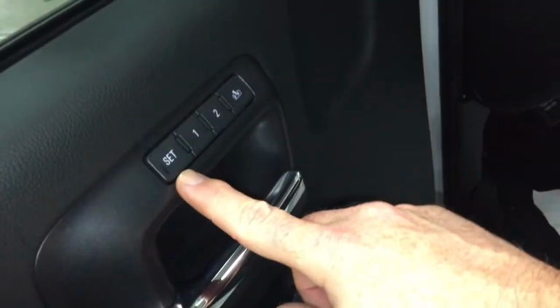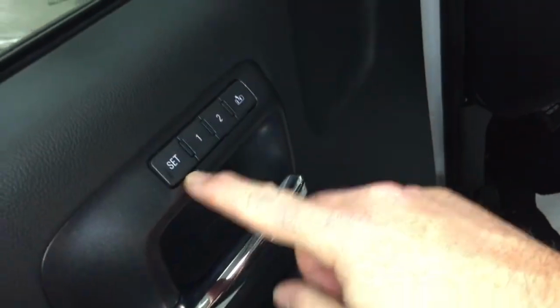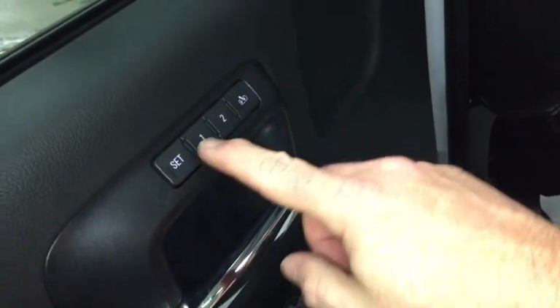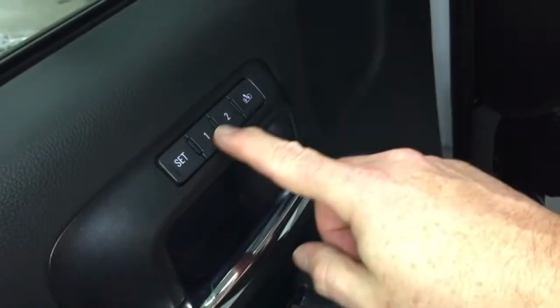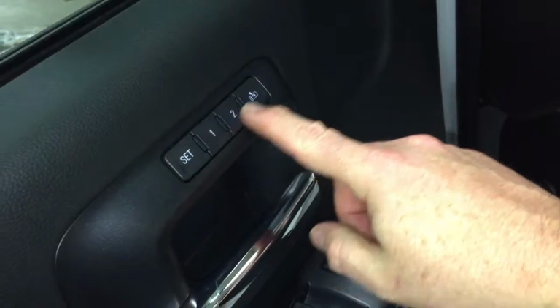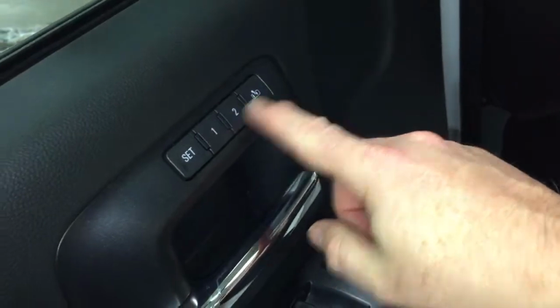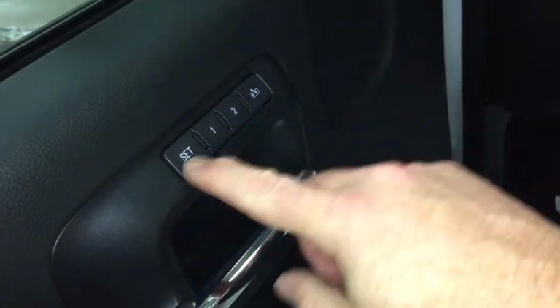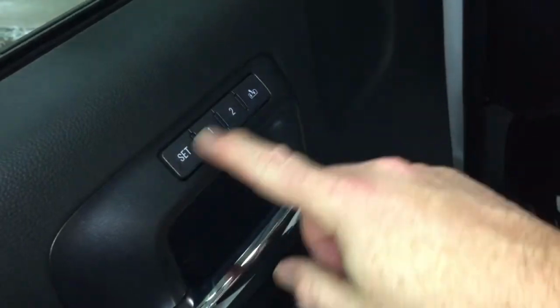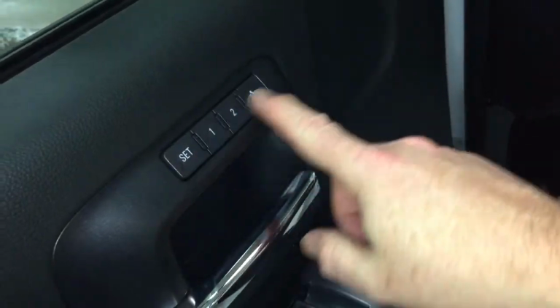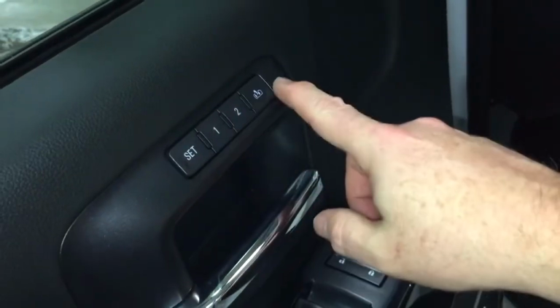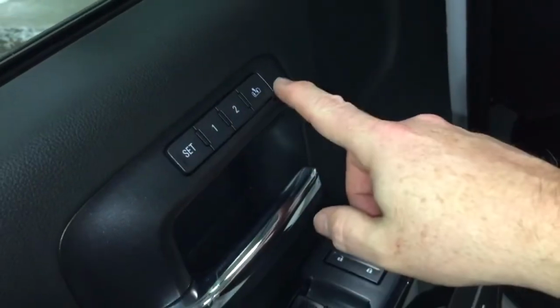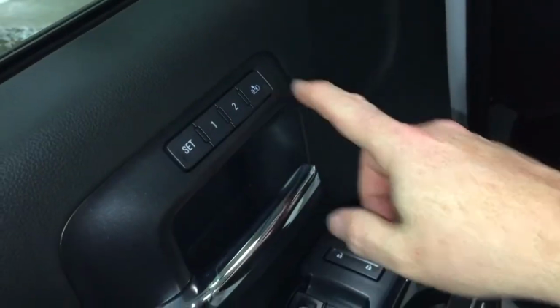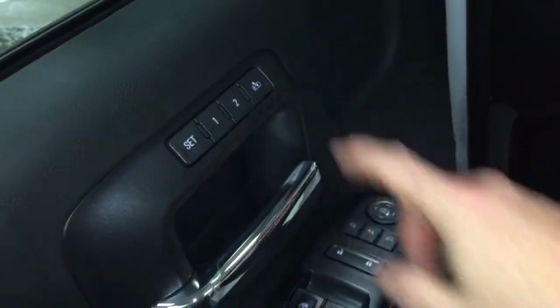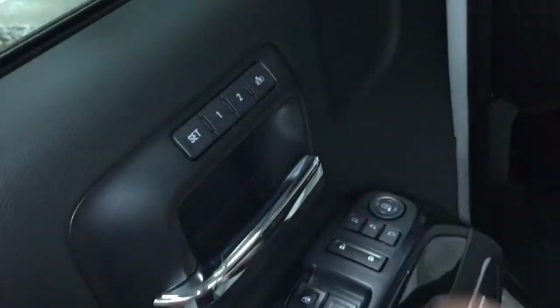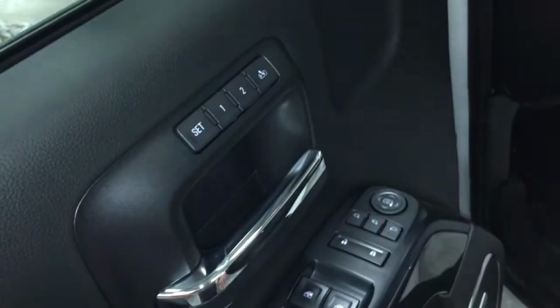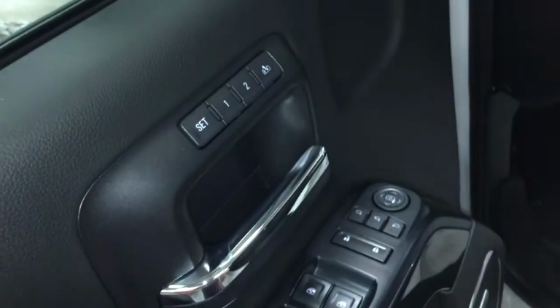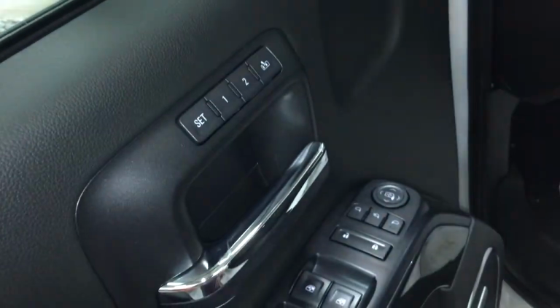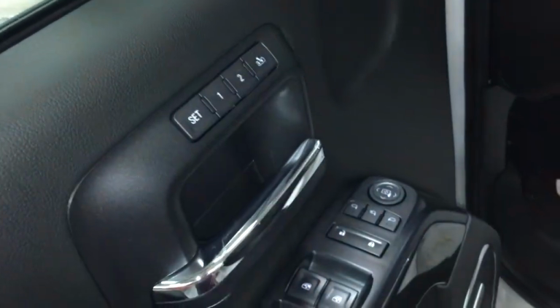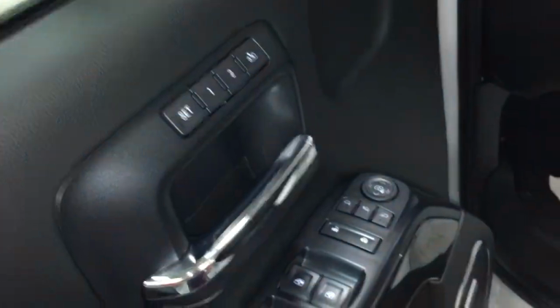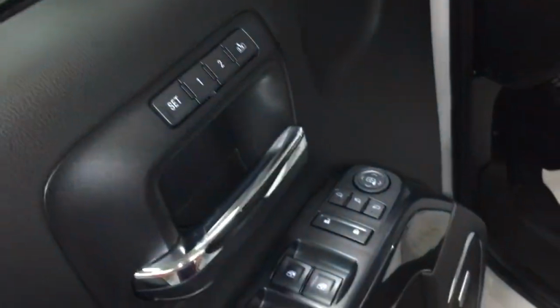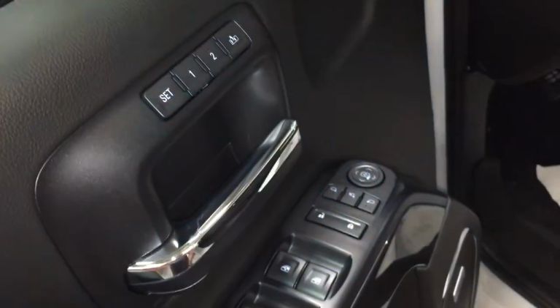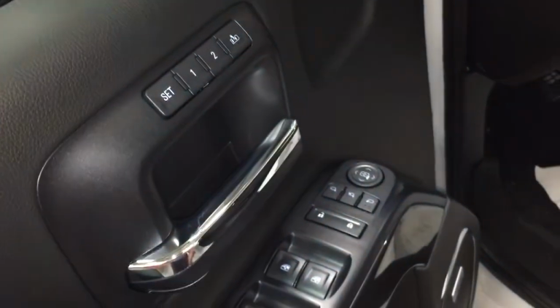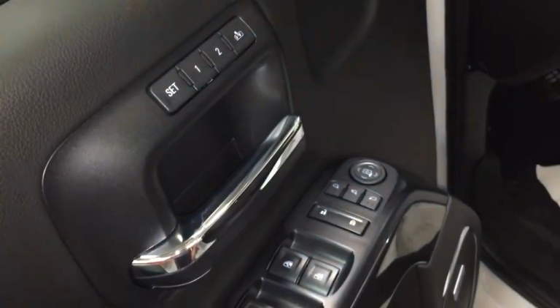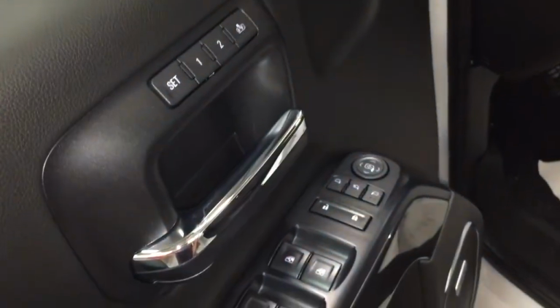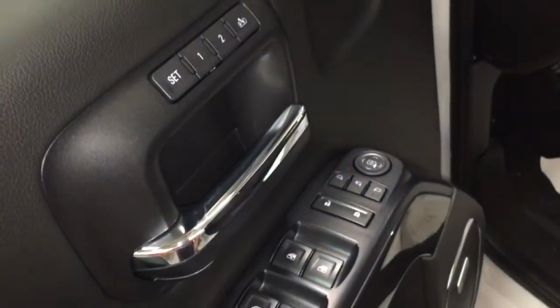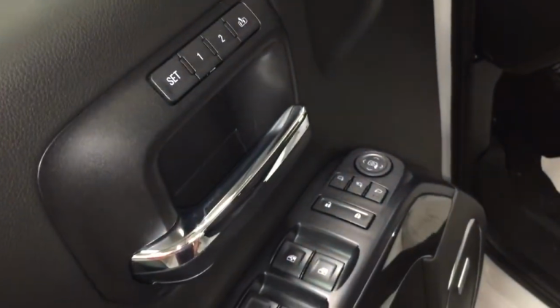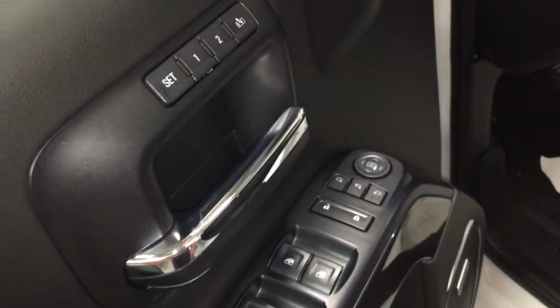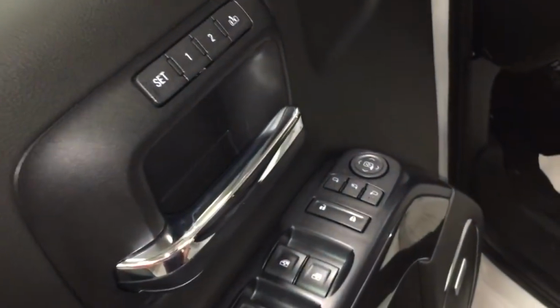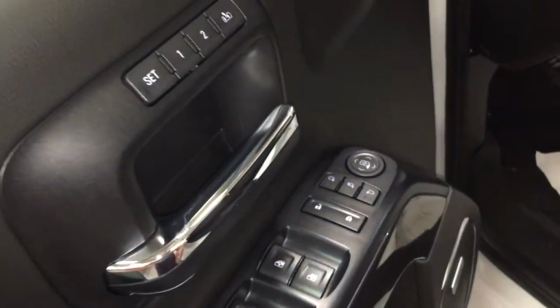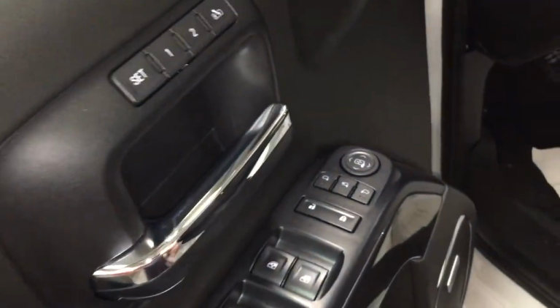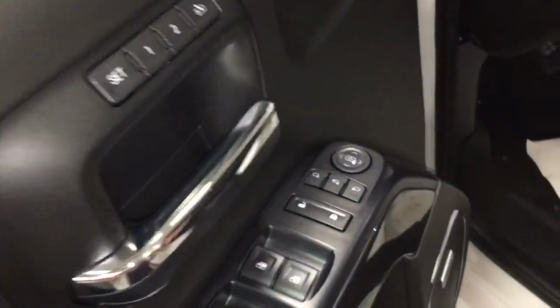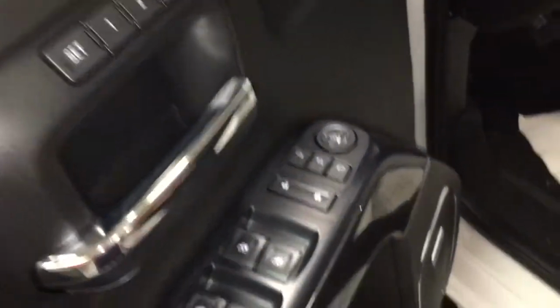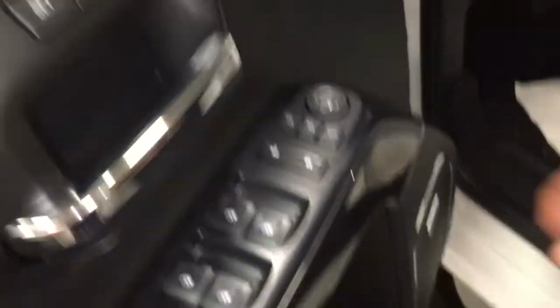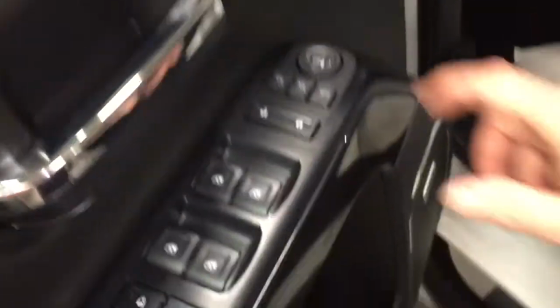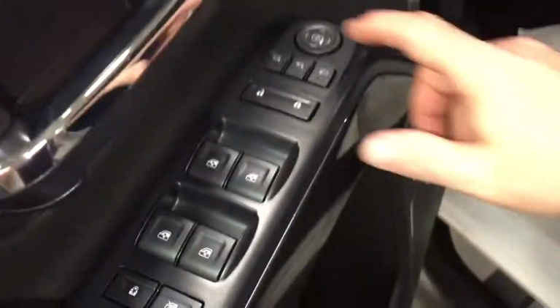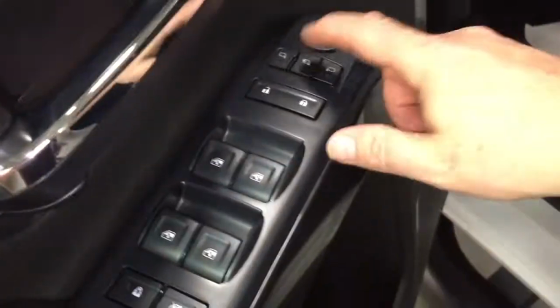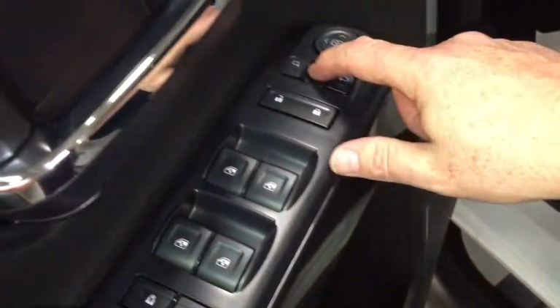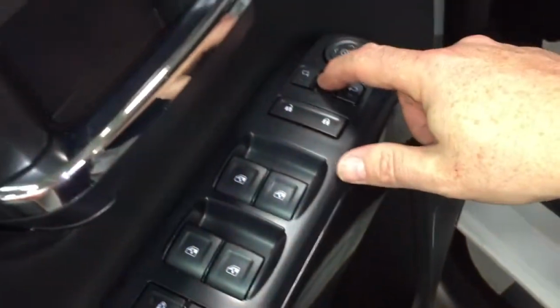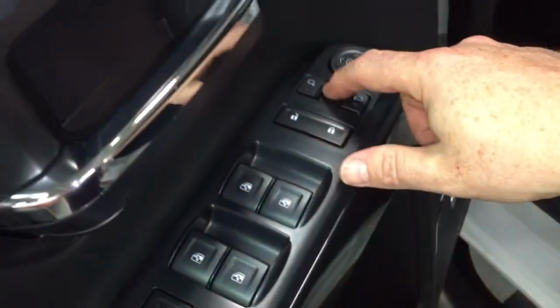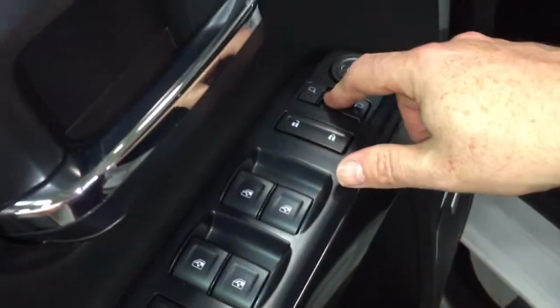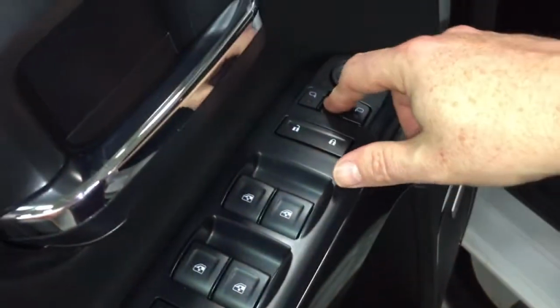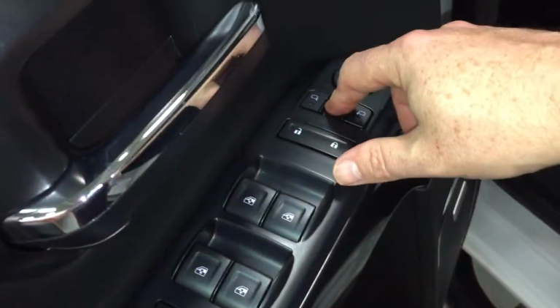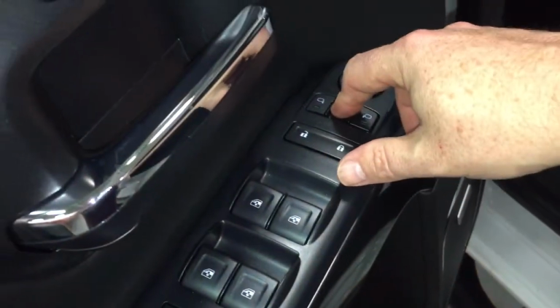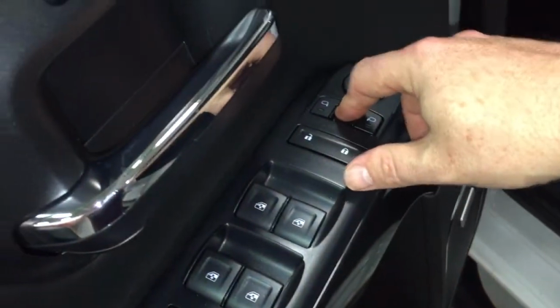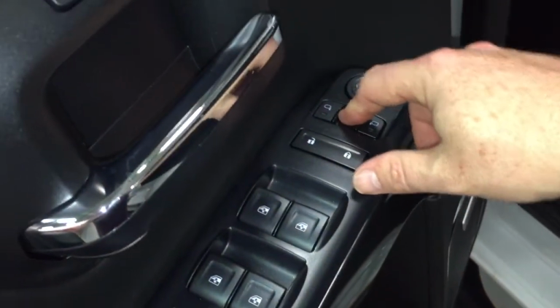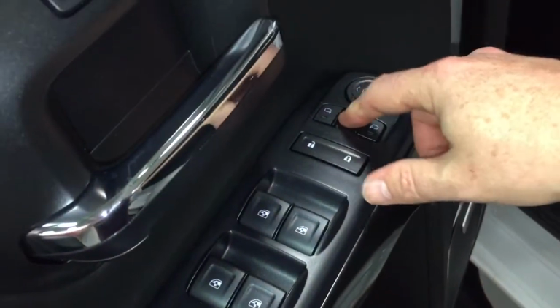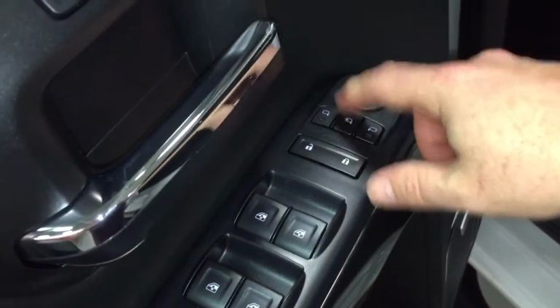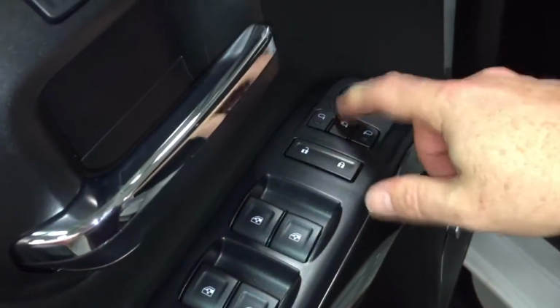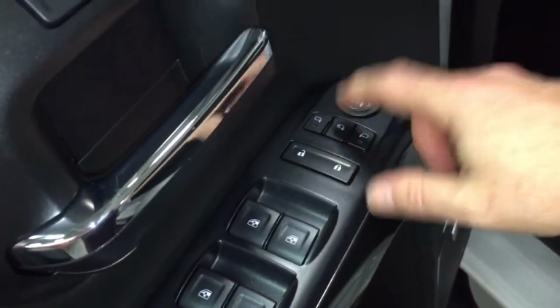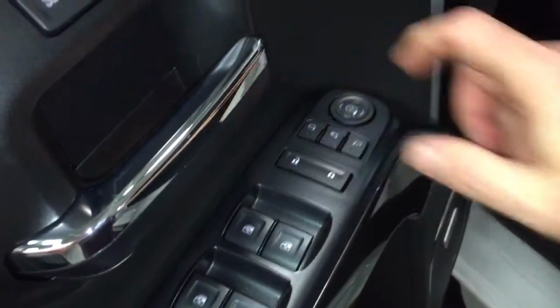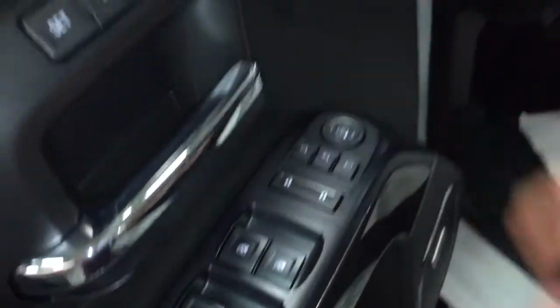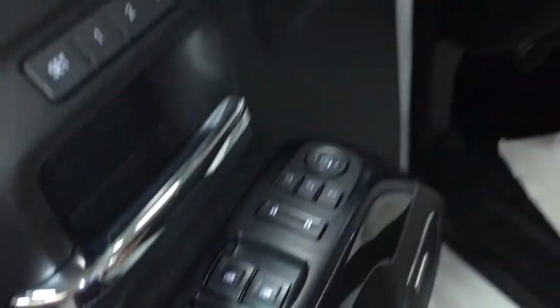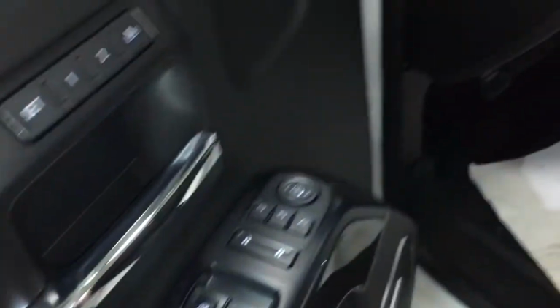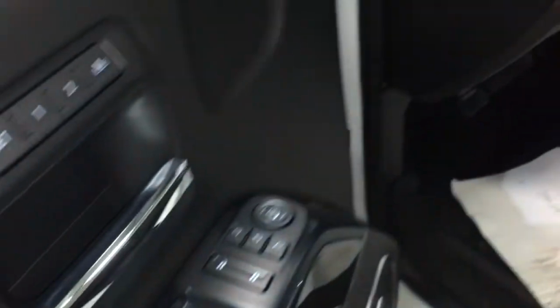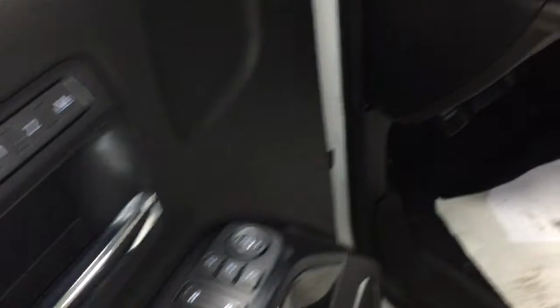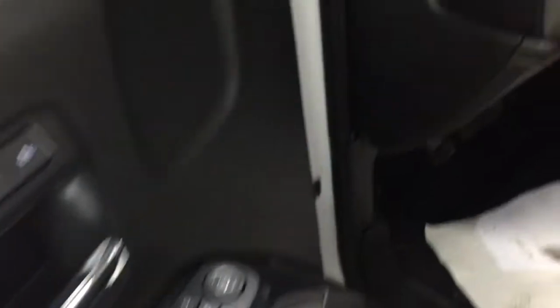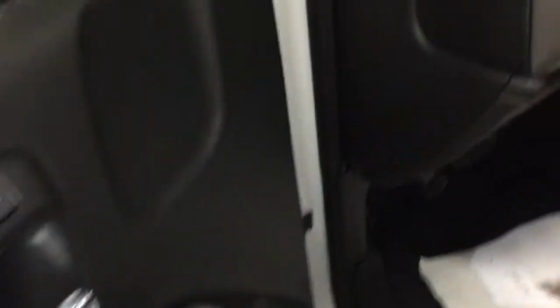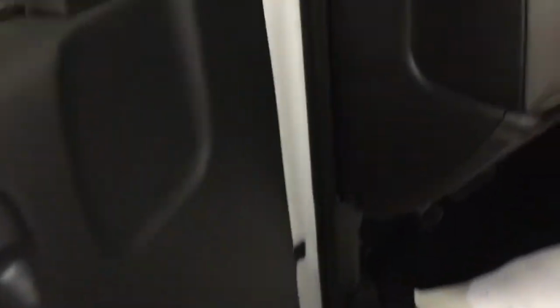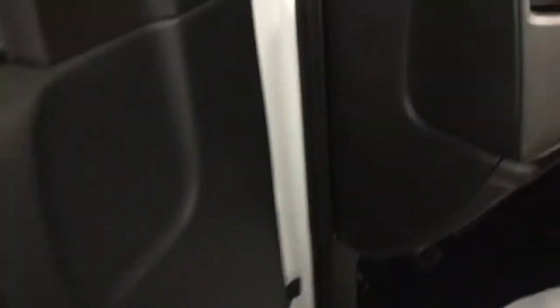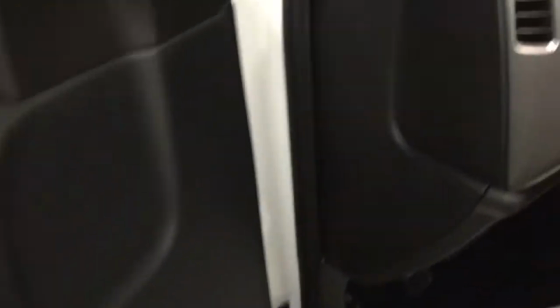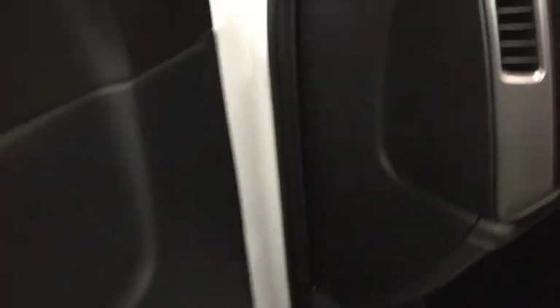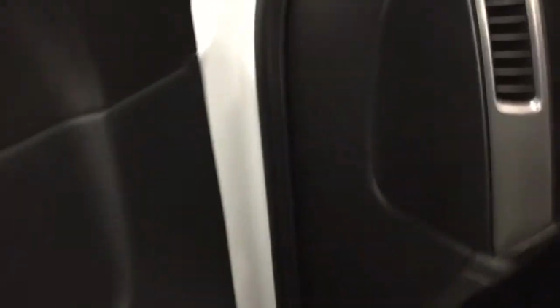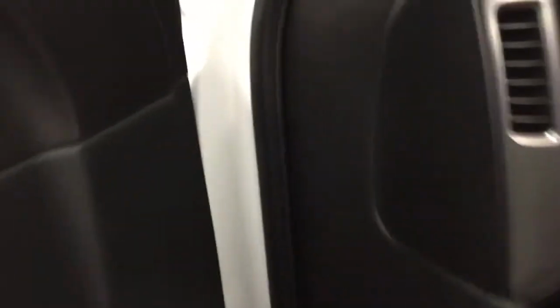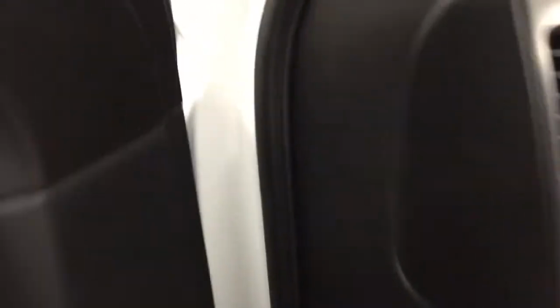Two positions for memory seat and memory mirrors, and power folding mirrors as well. I'll show you that momentarily.